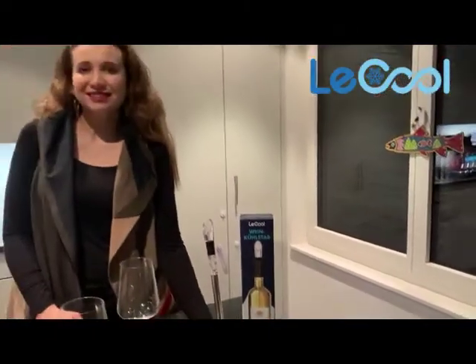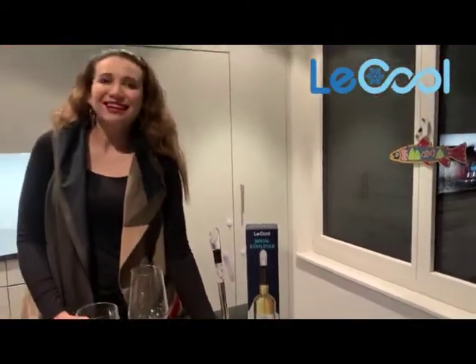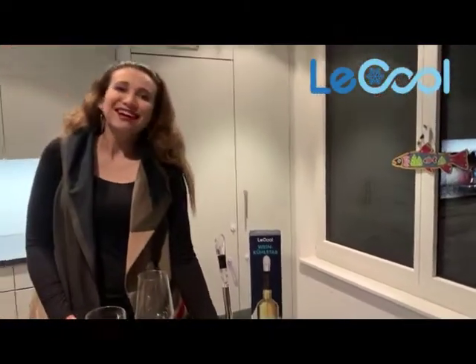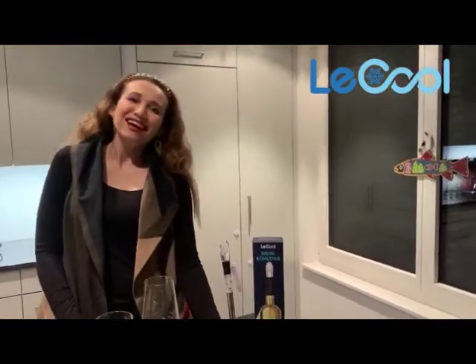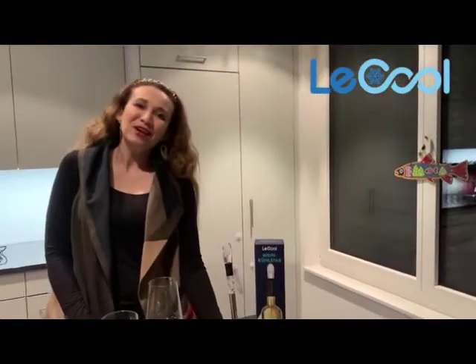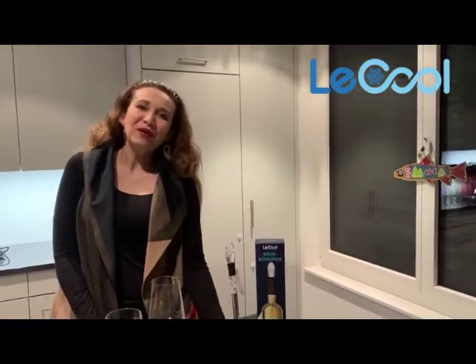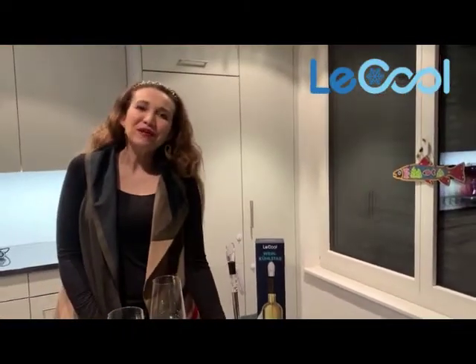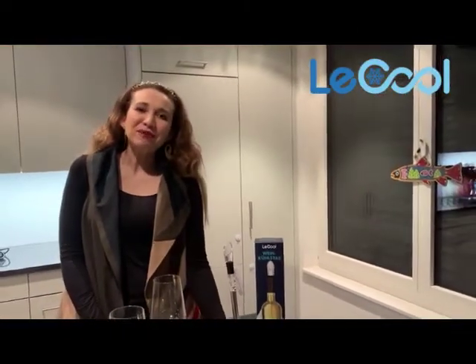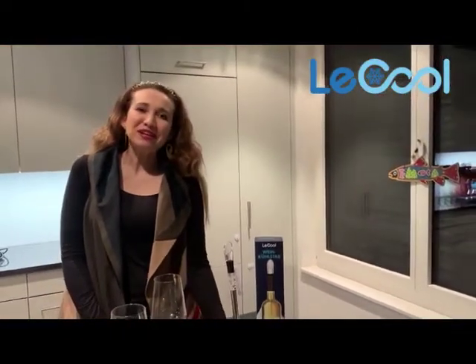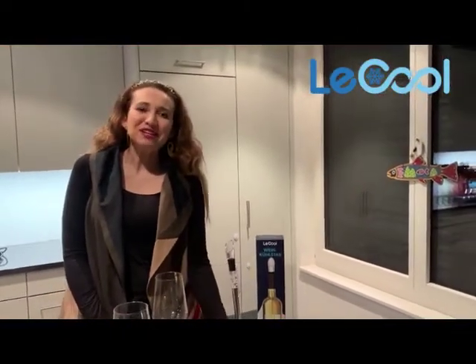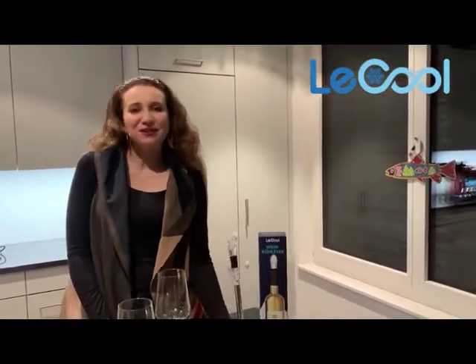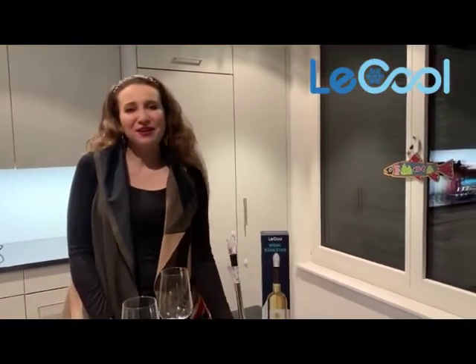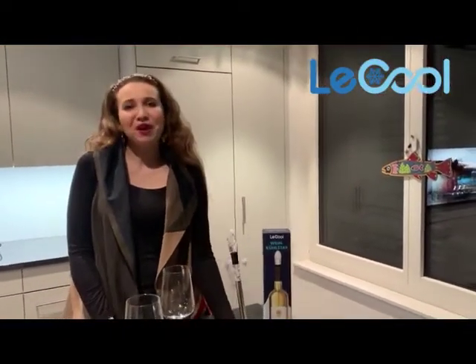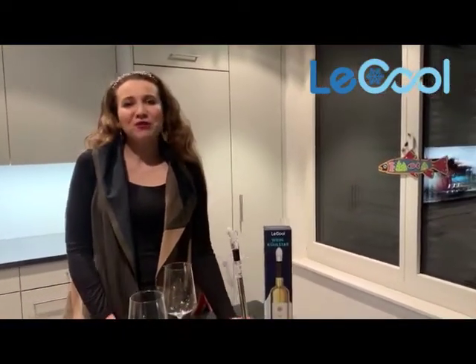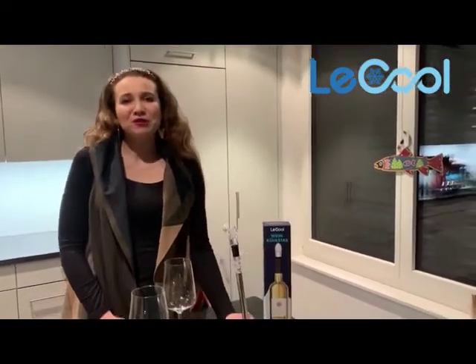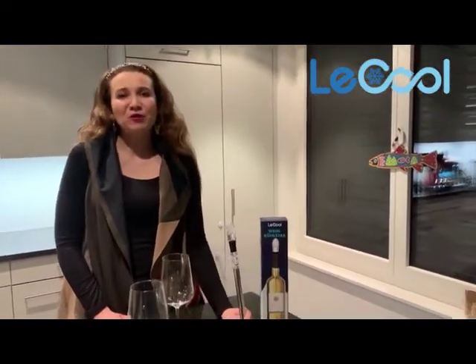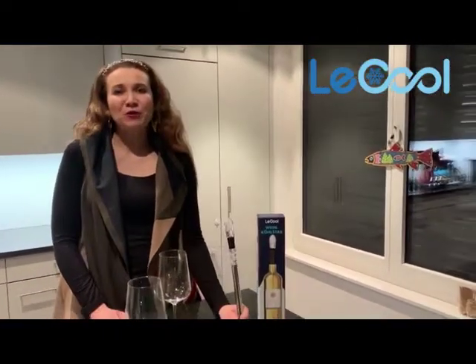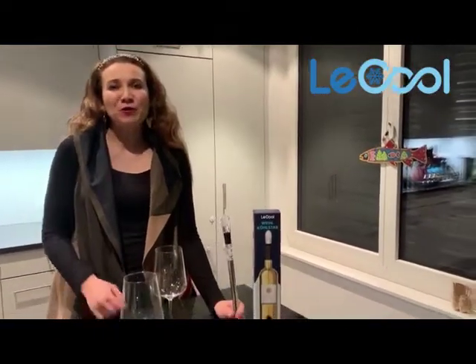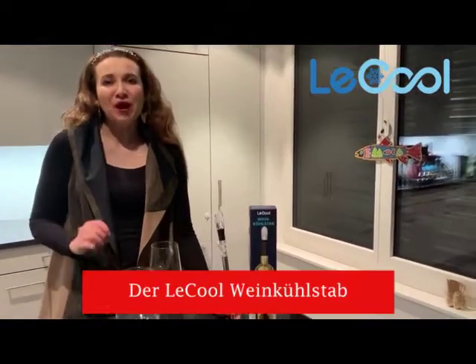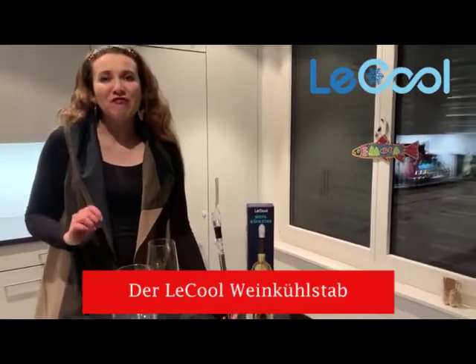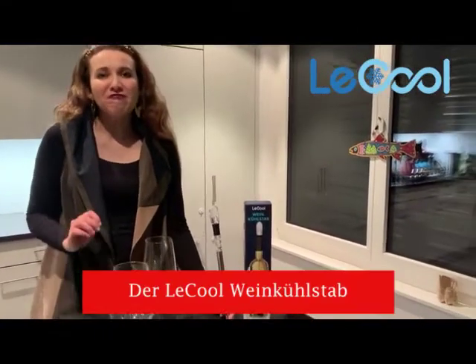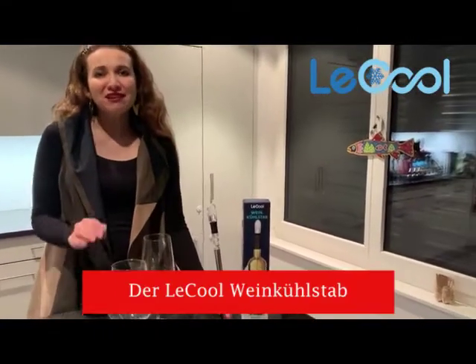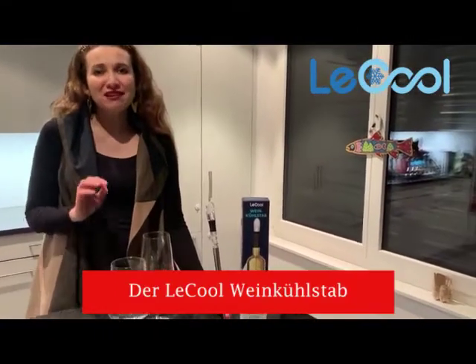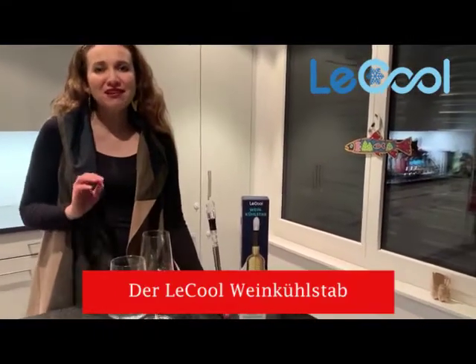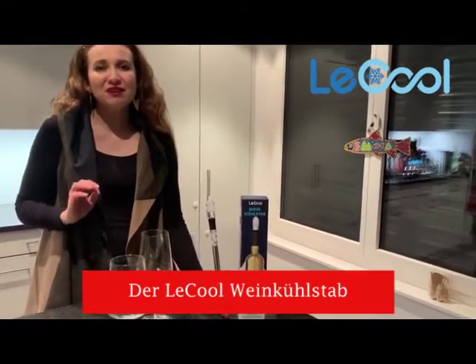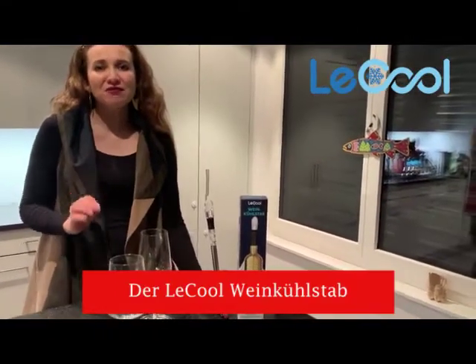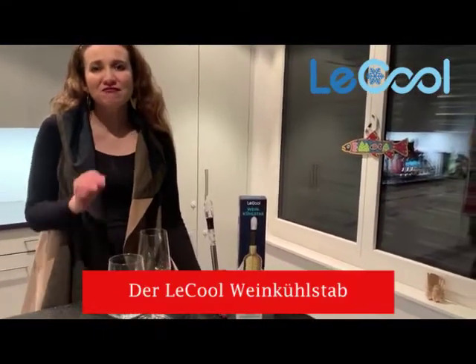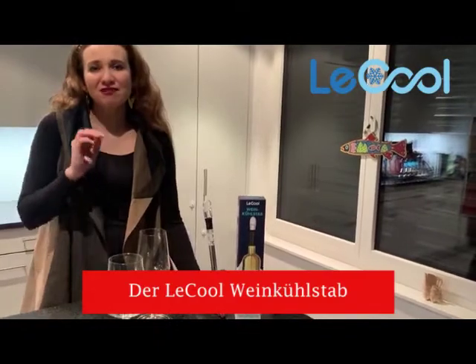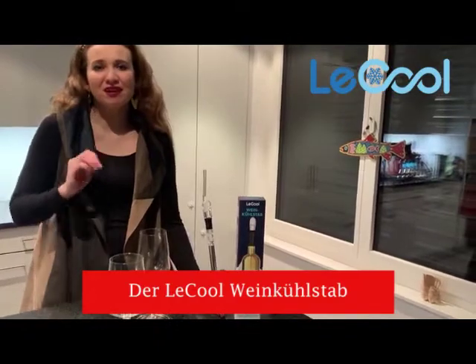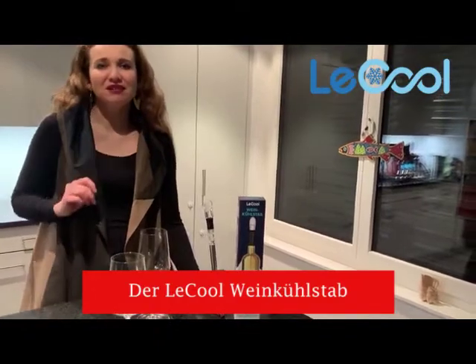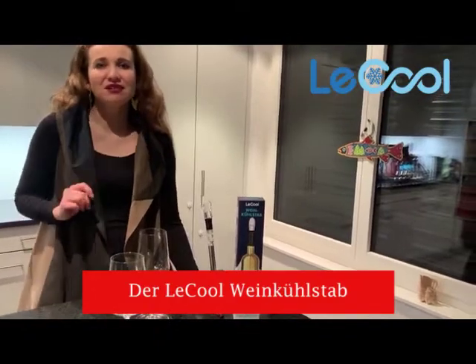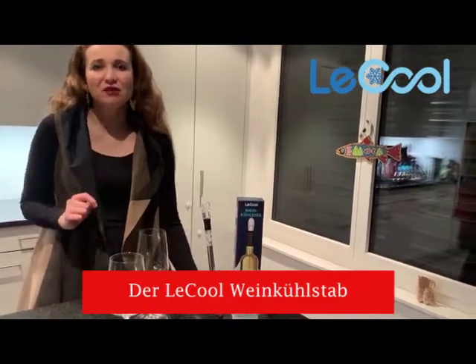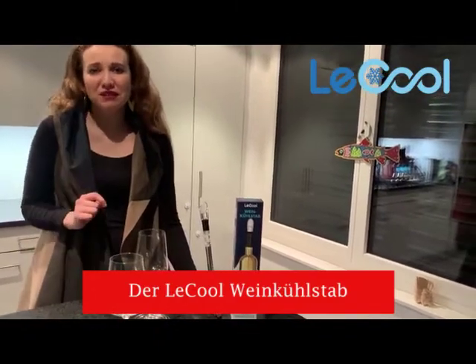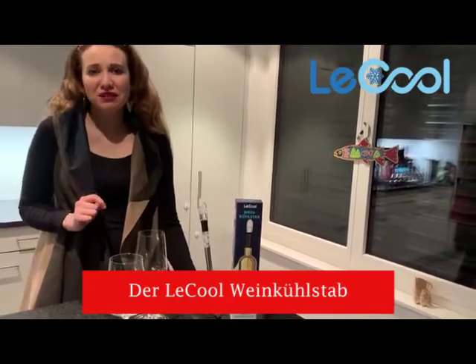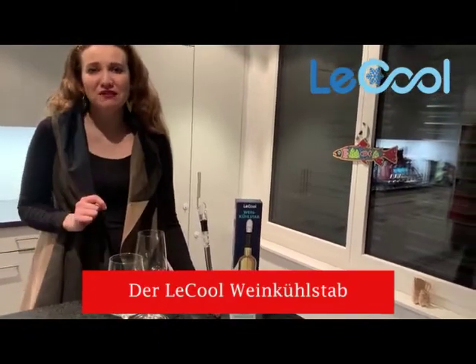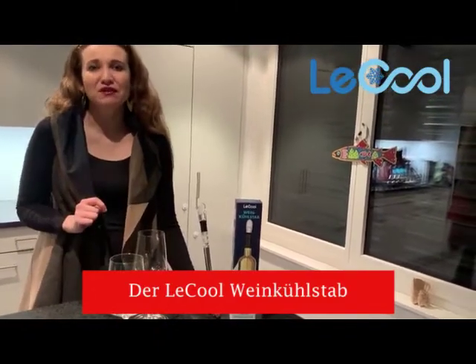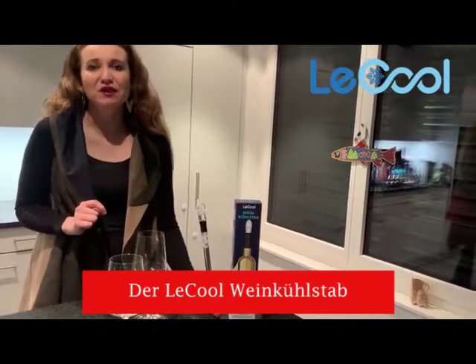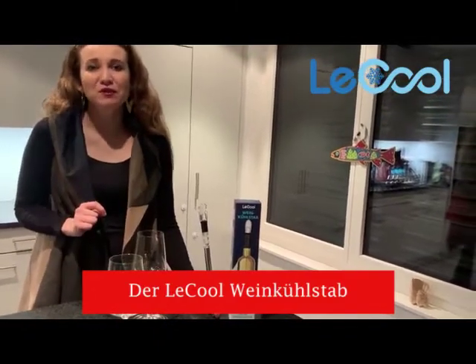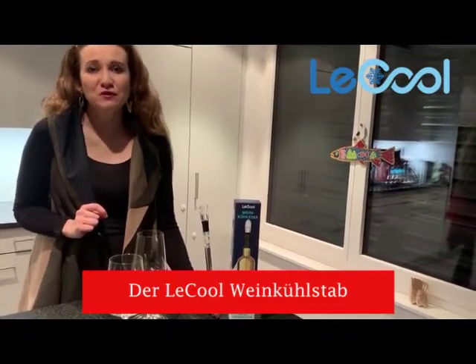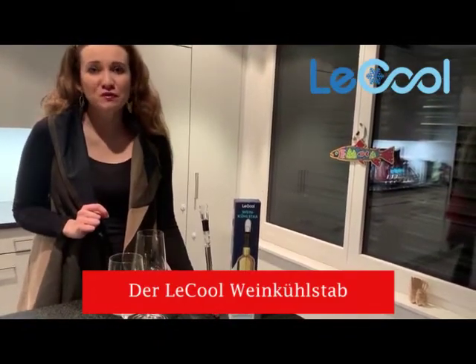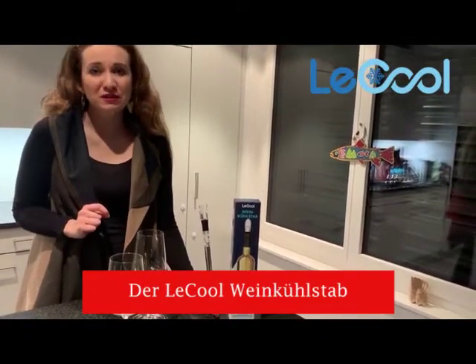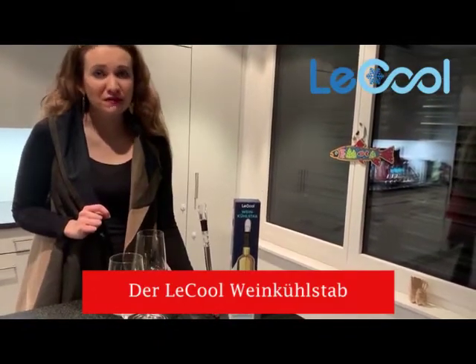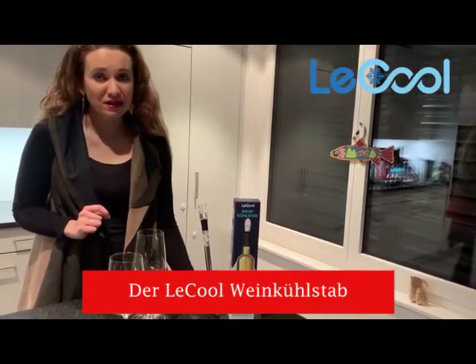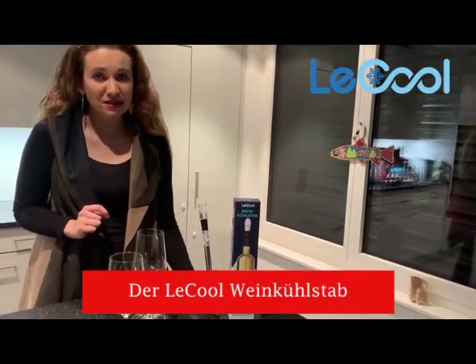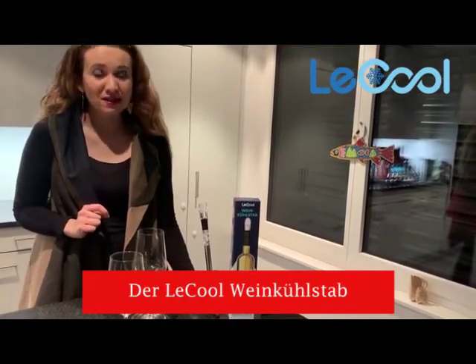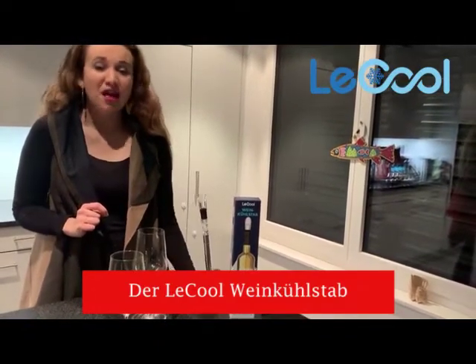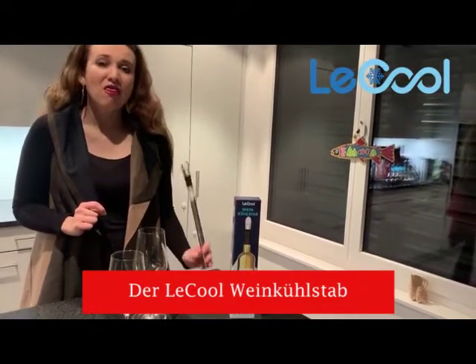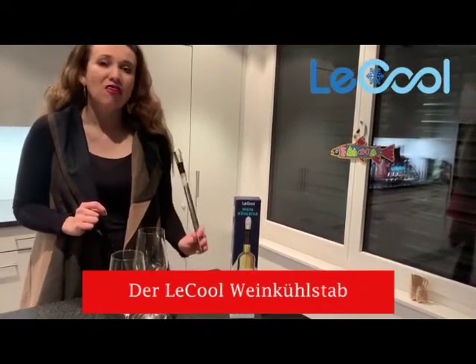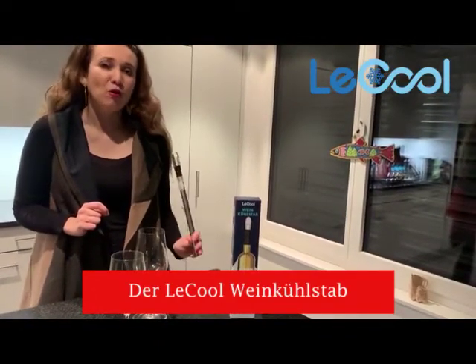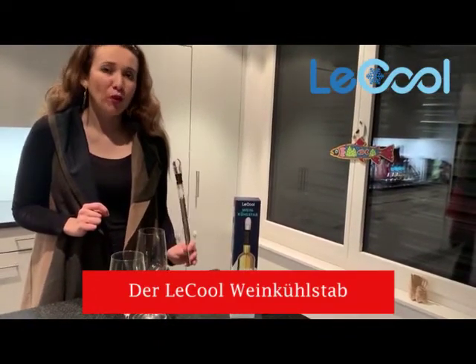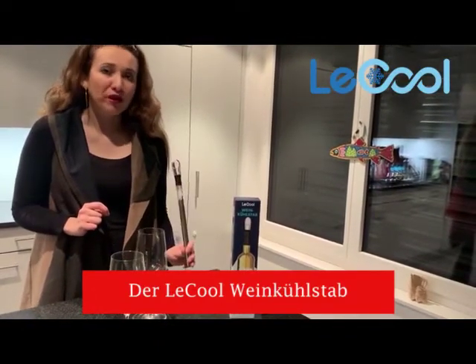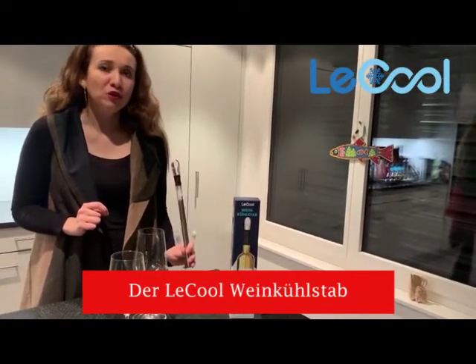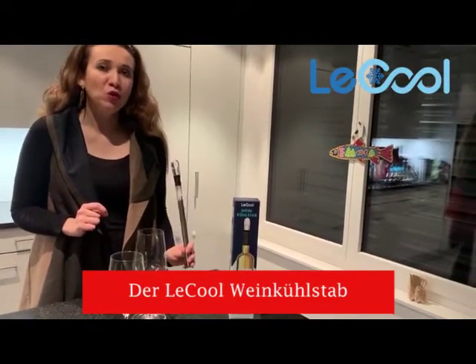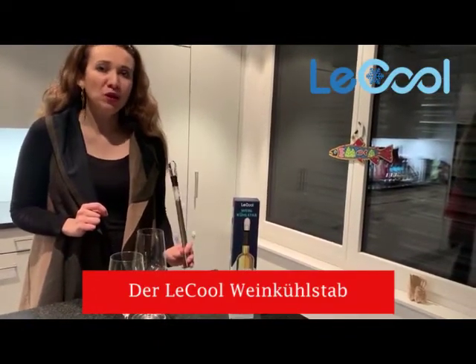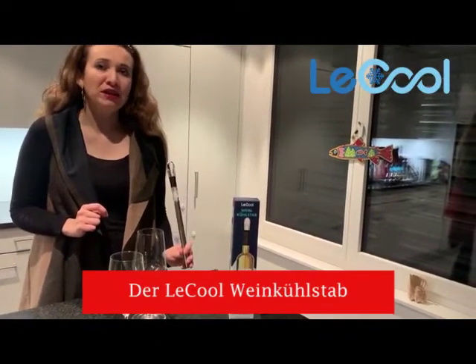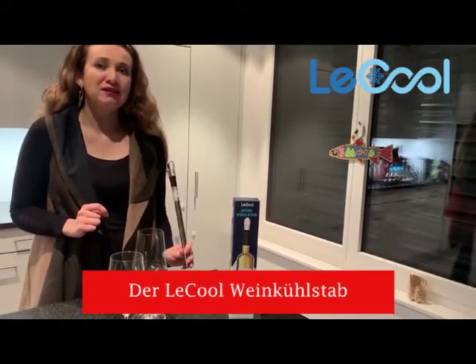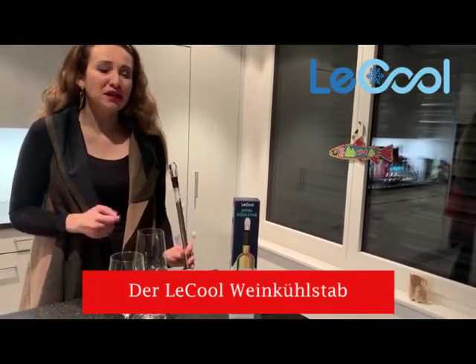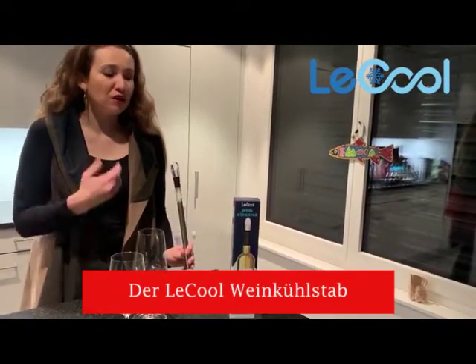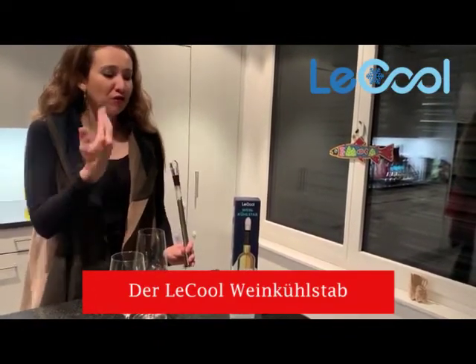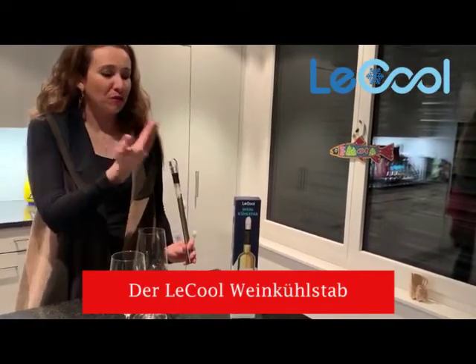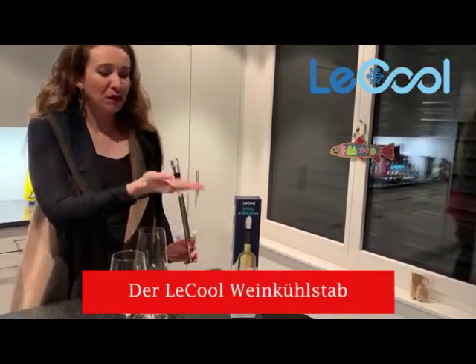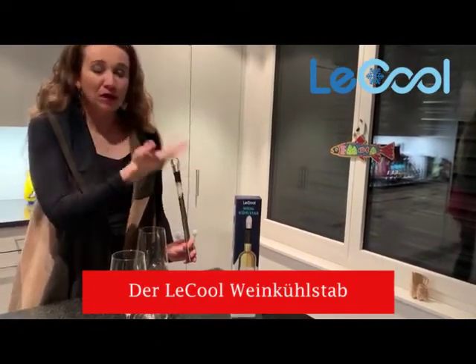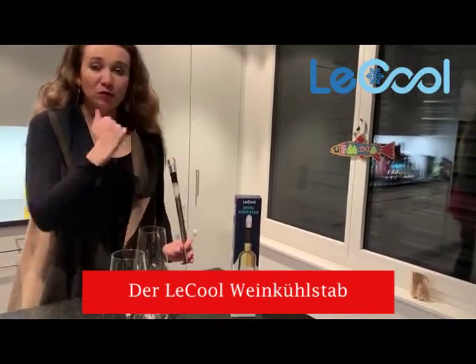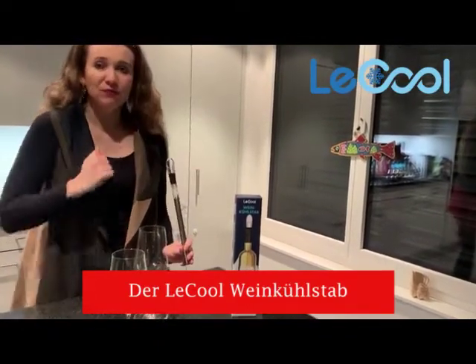Hello everybody, today I will show you a really cool and innovative and useful device, the wine cooling stick from Lekul.